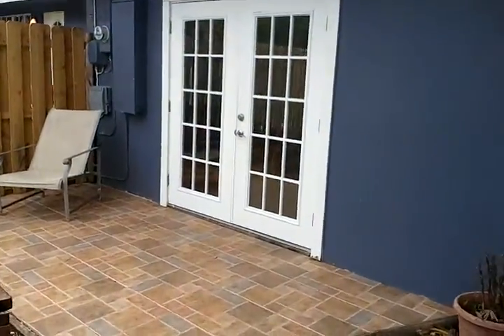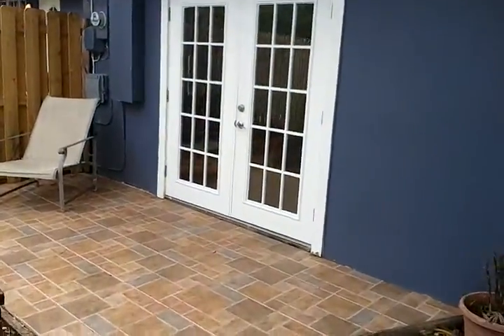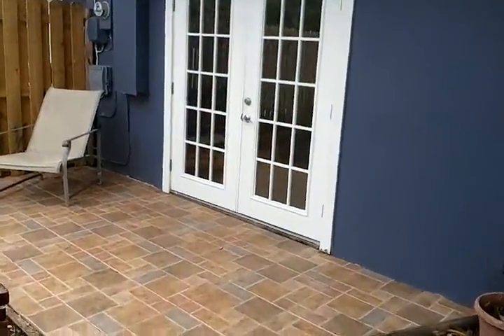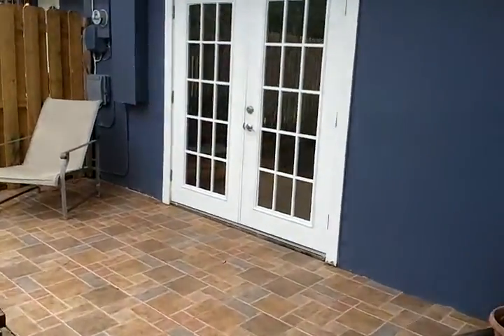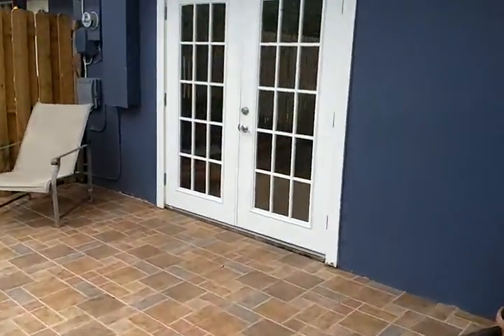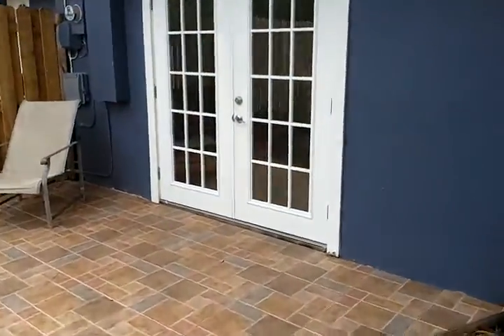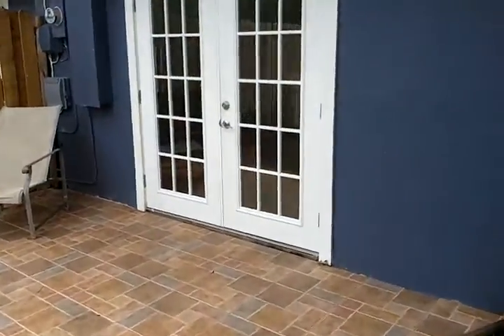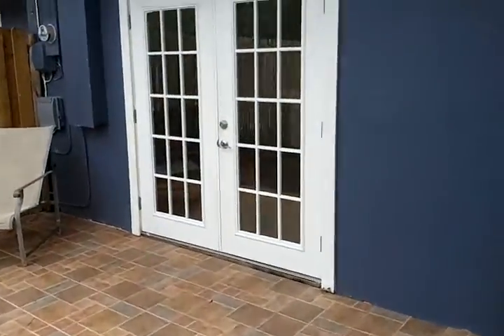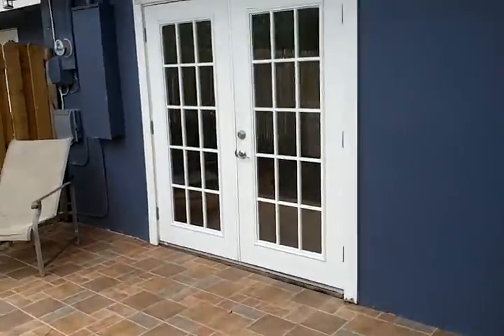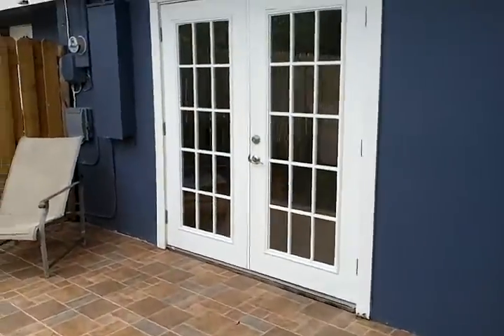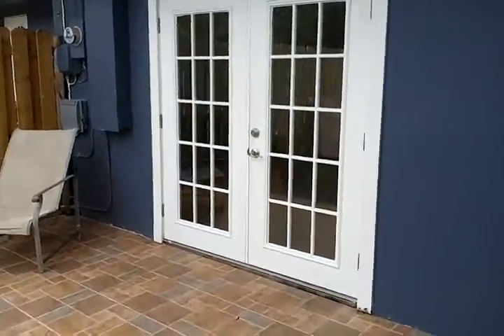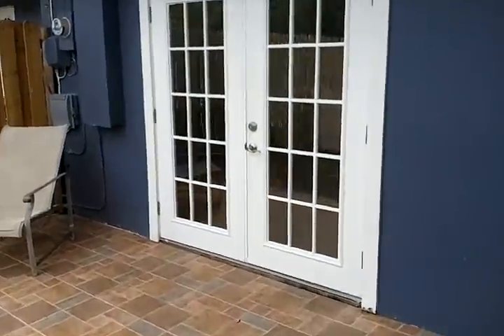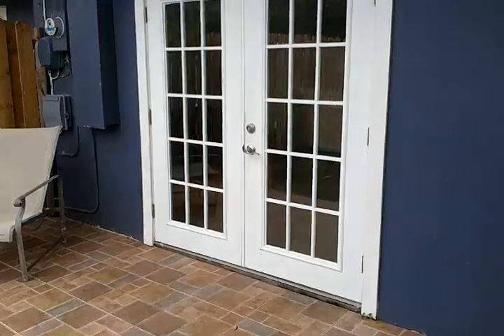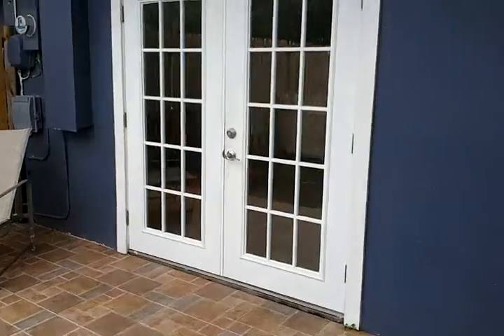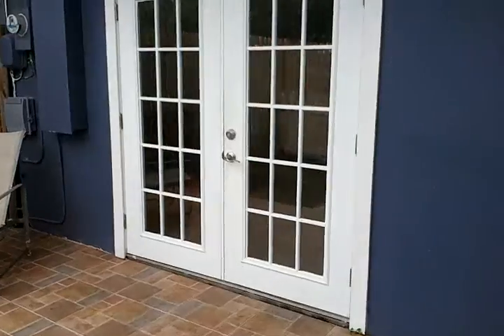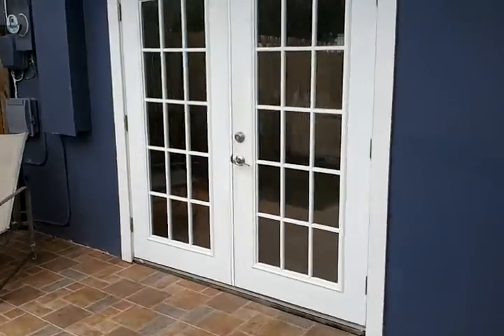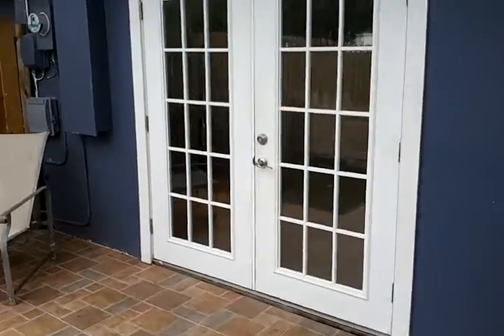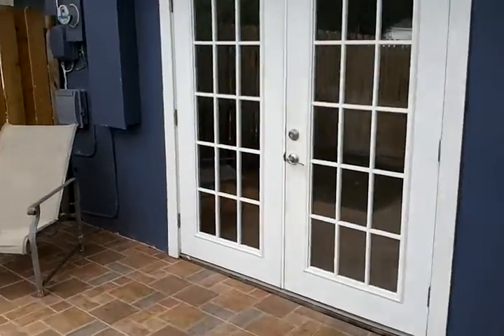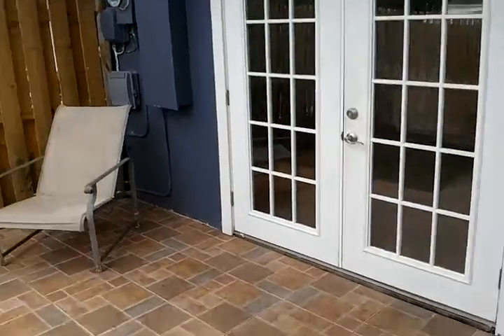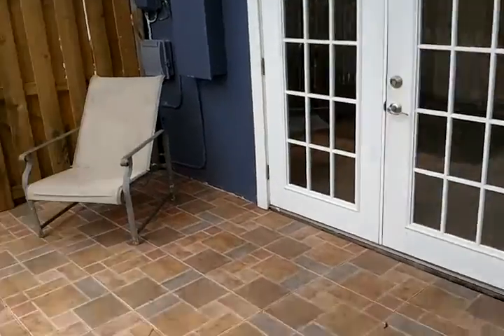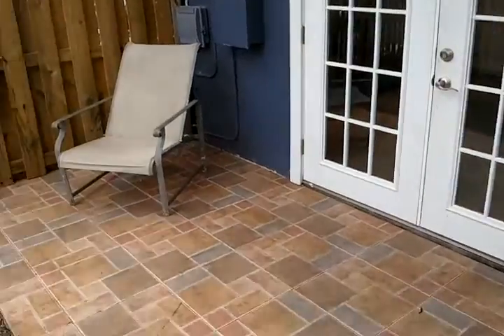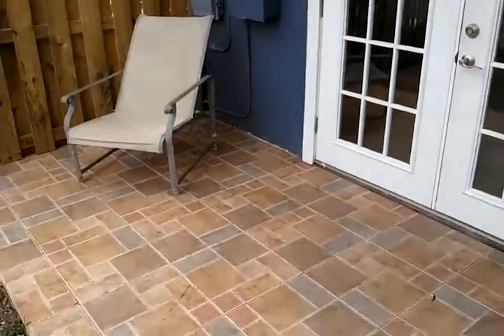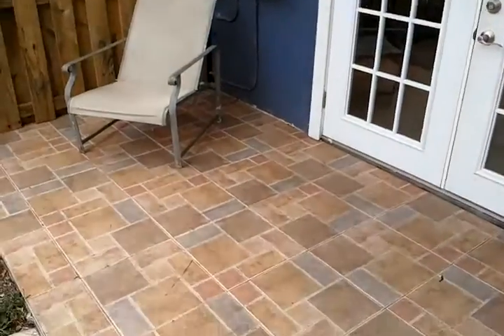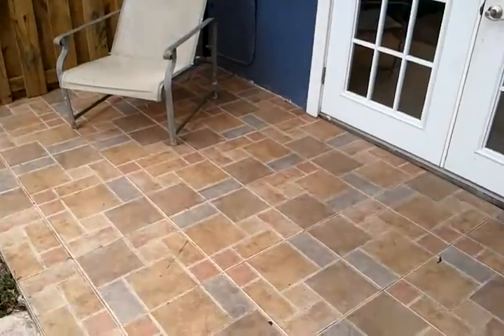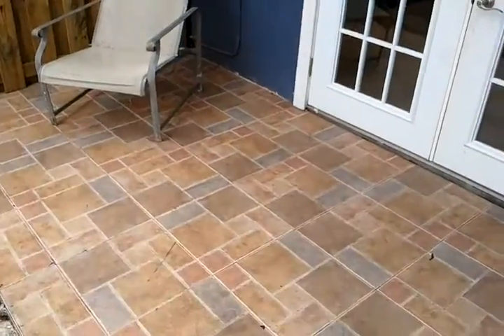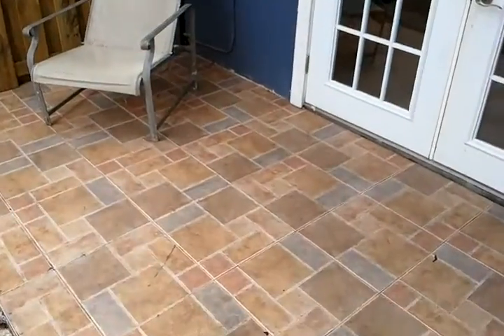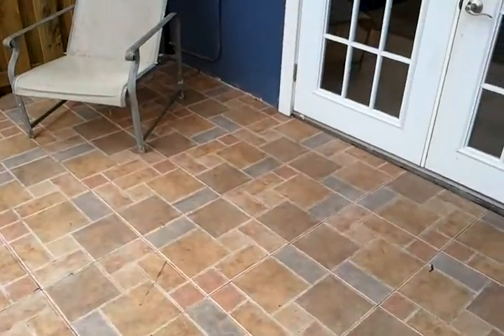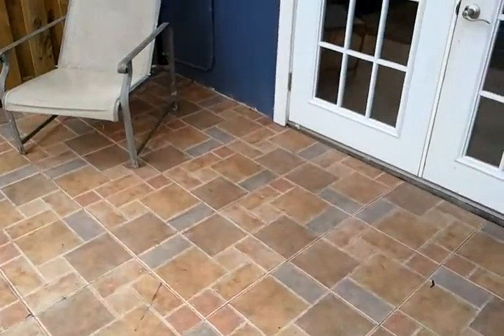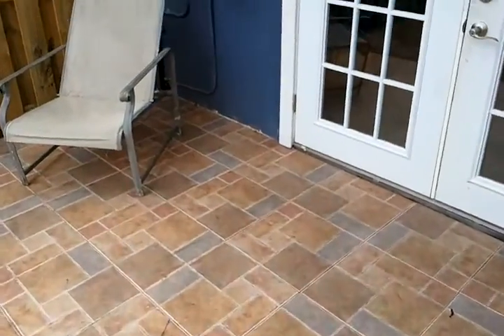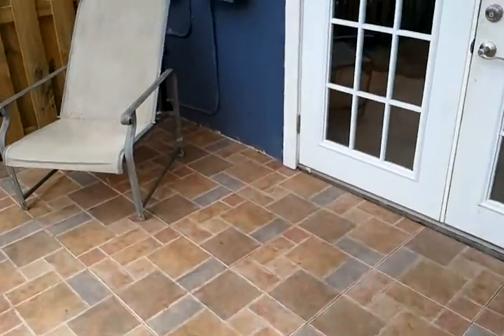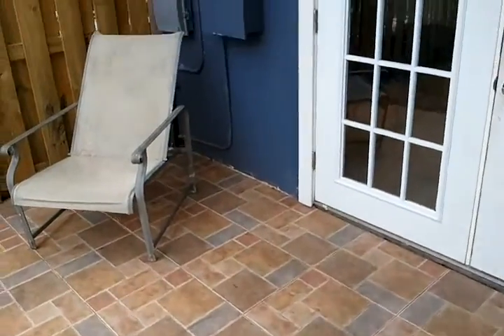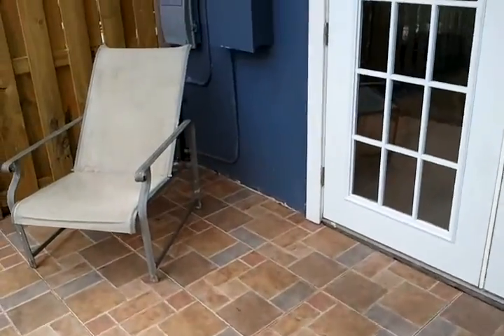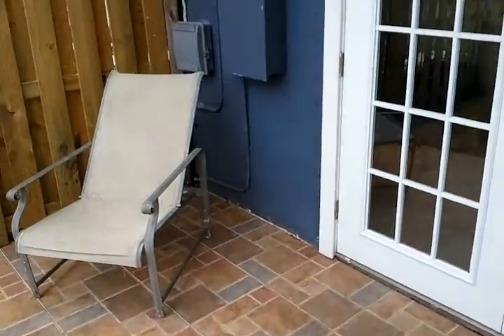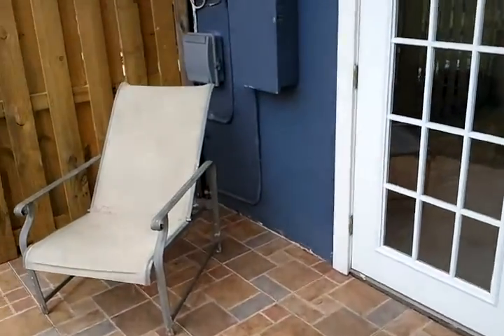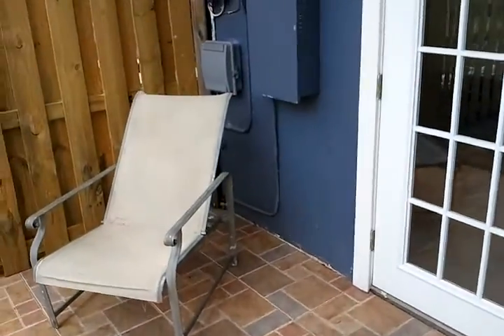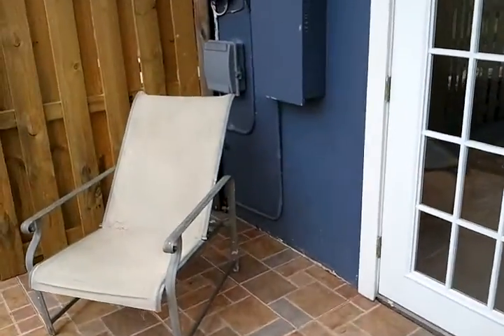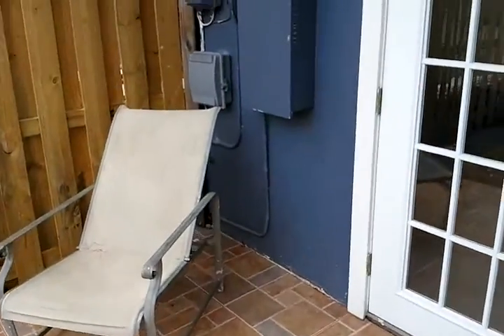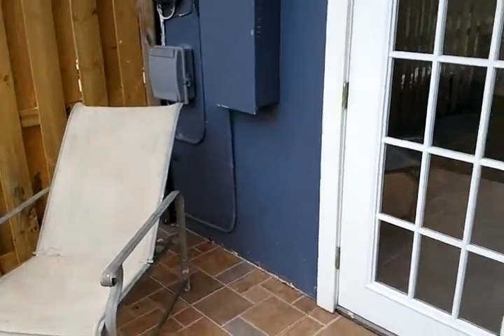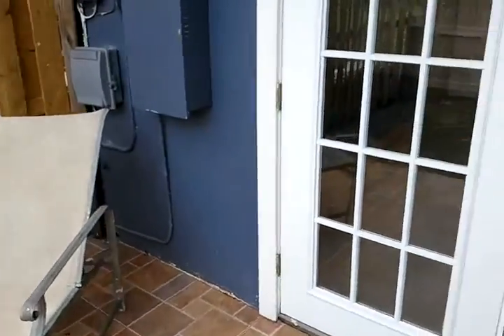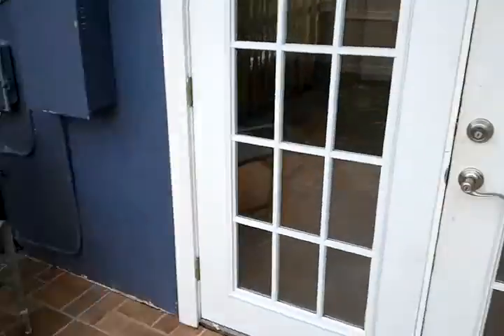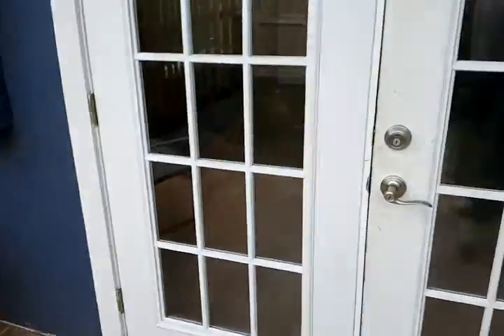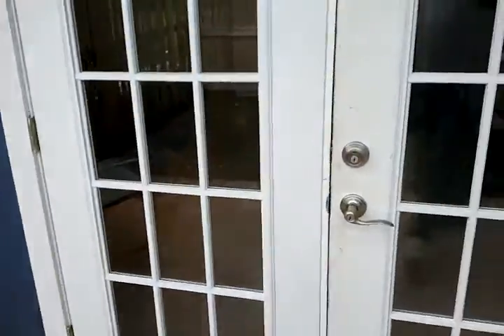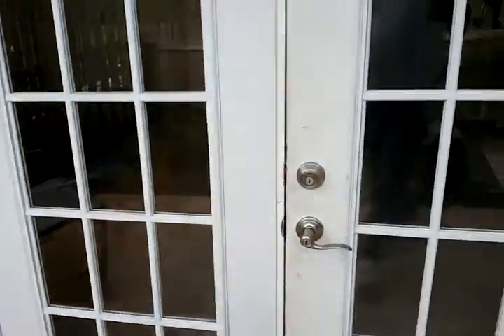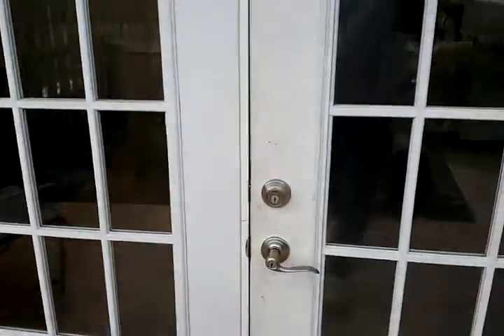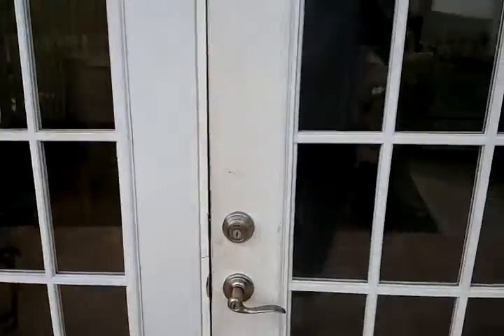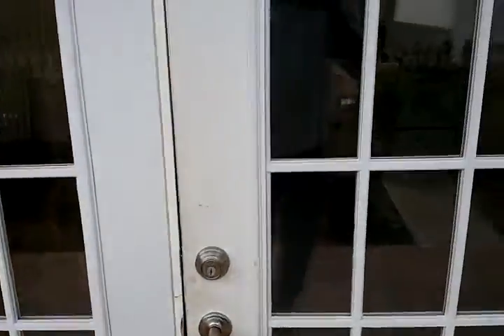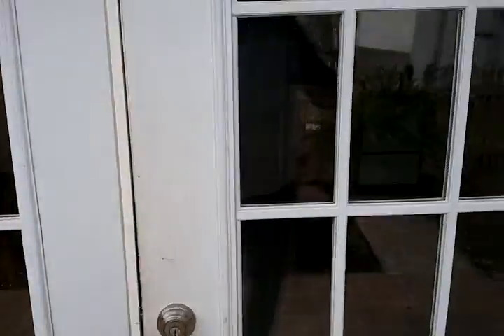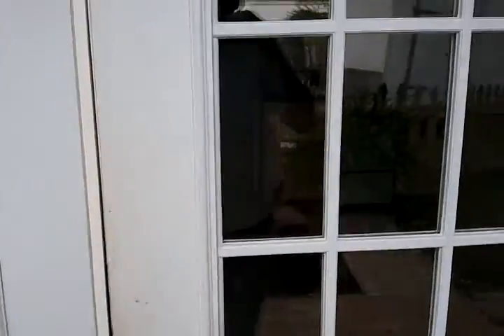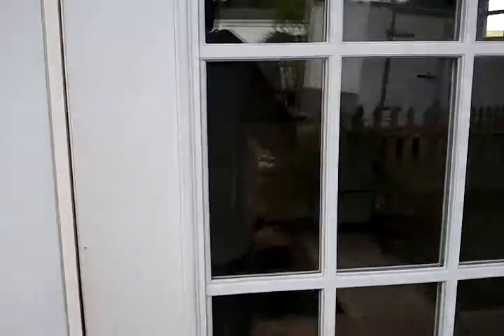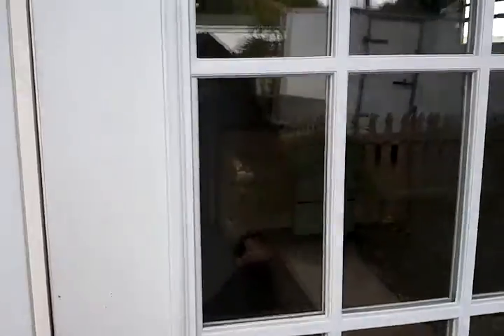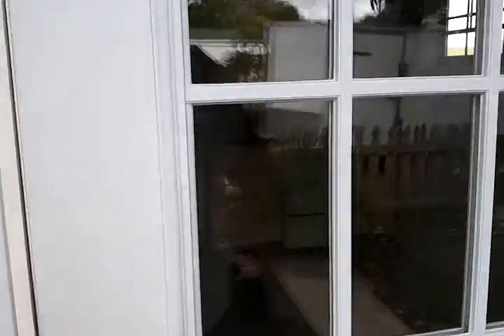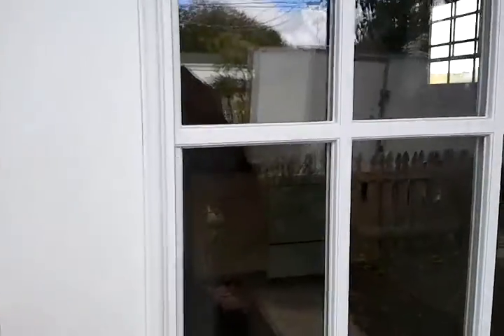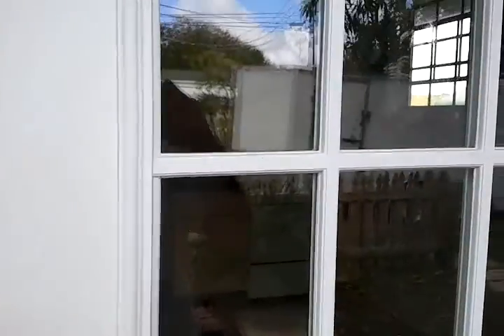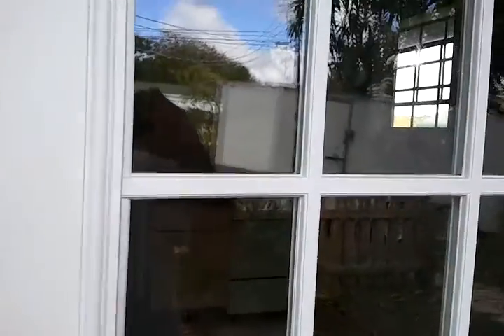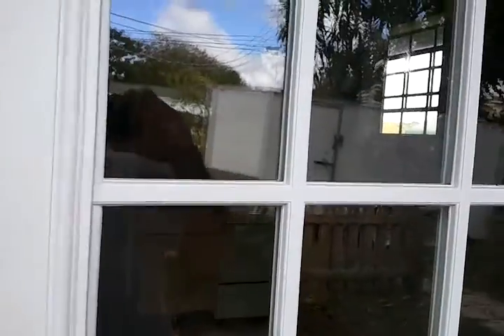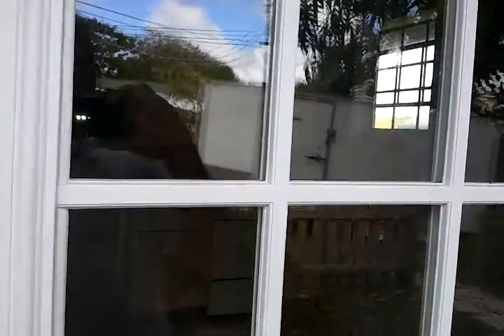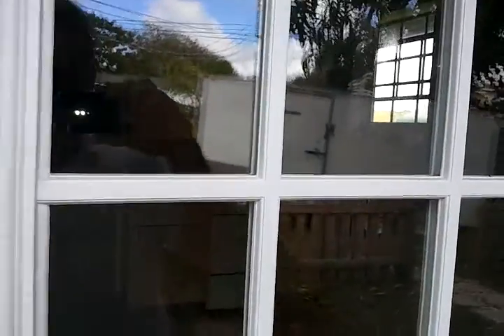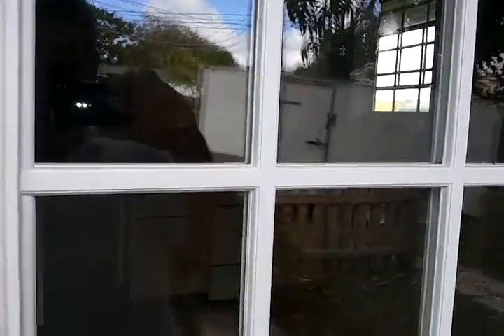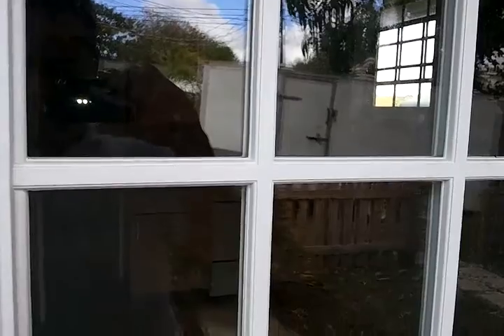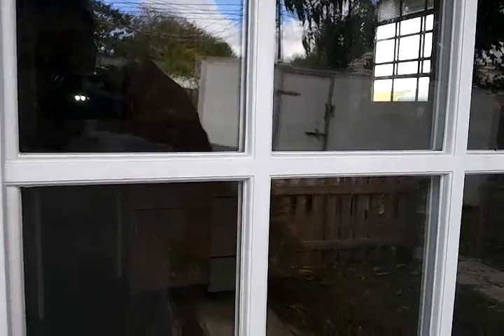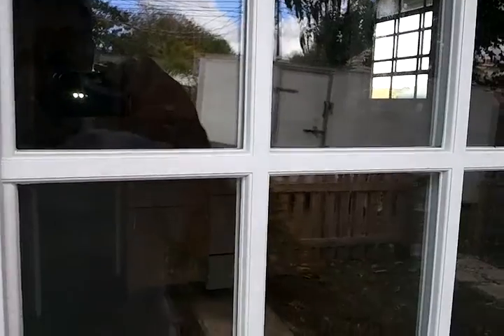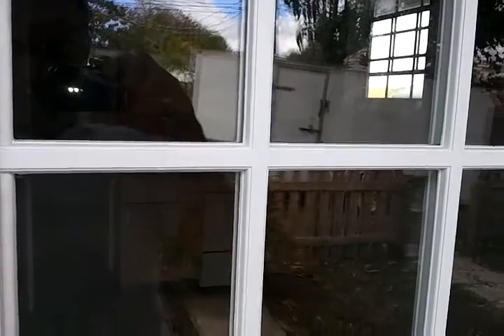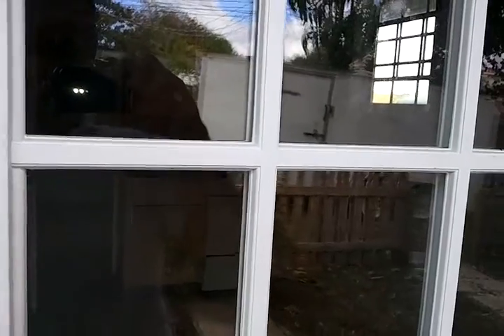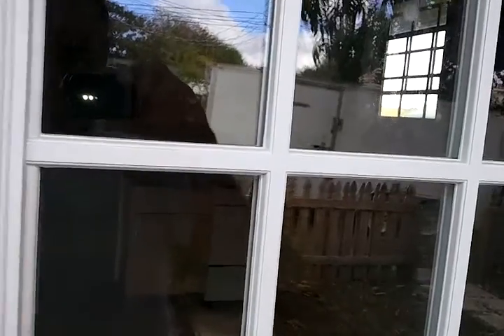Here is going into the home. This is a nice patio area with French doors leading in.